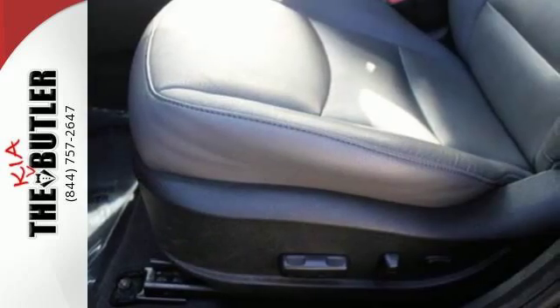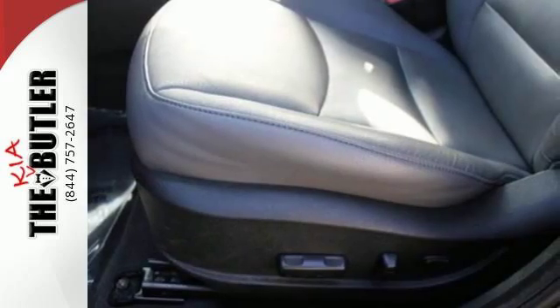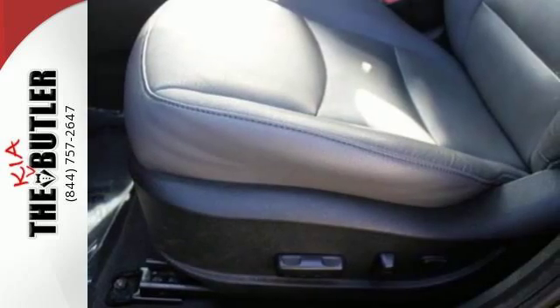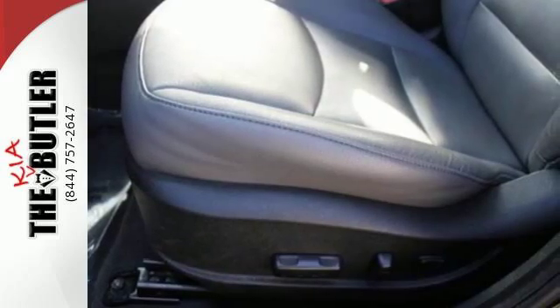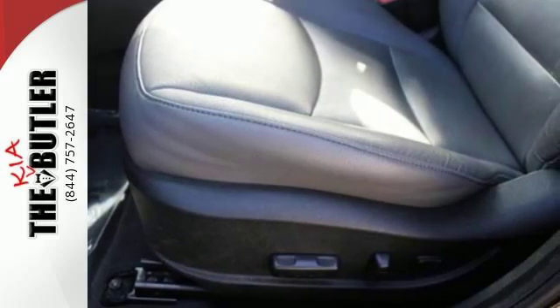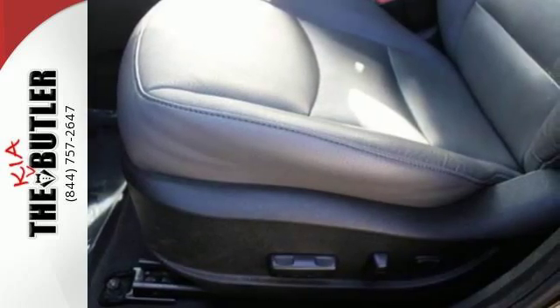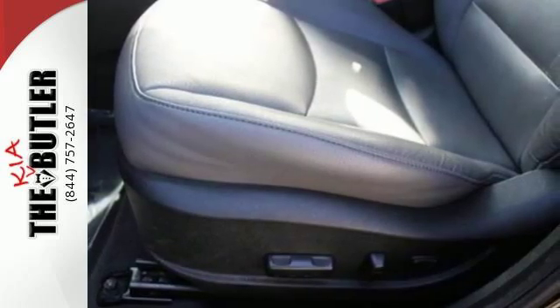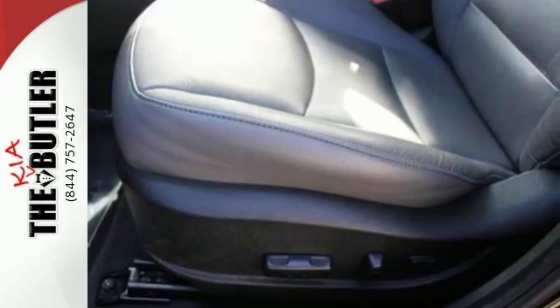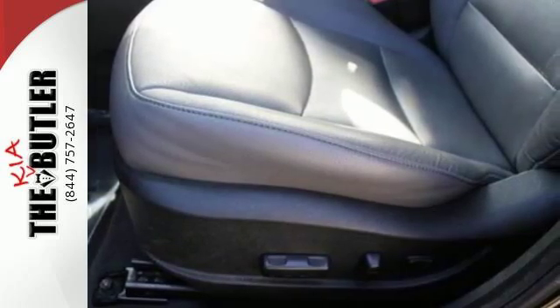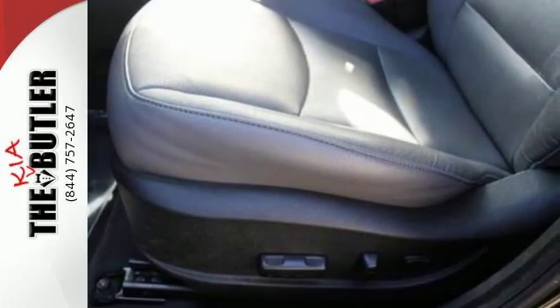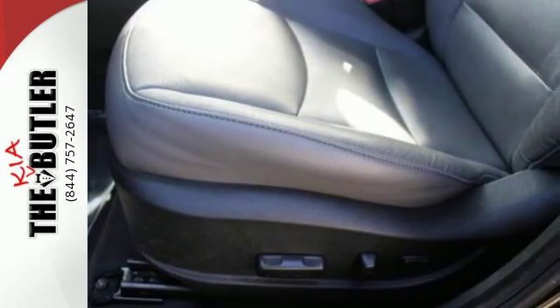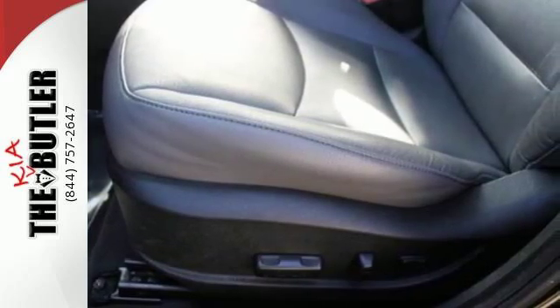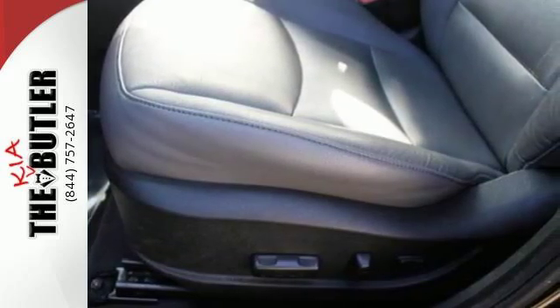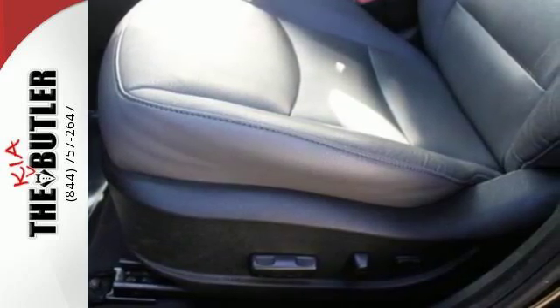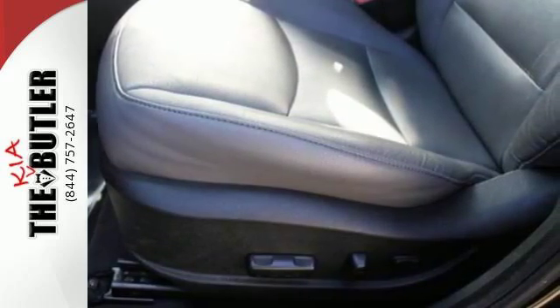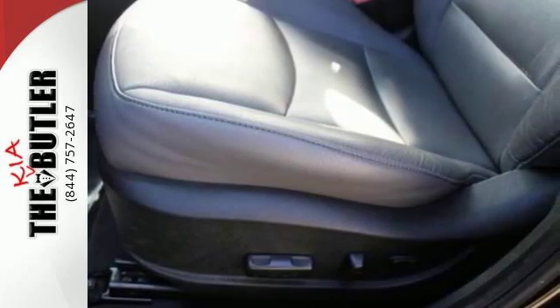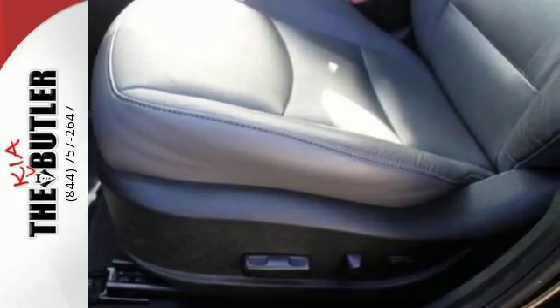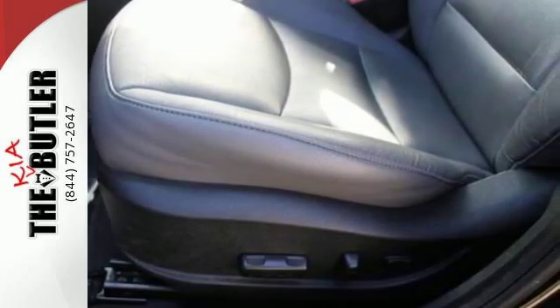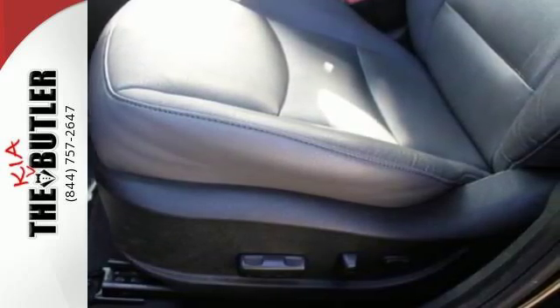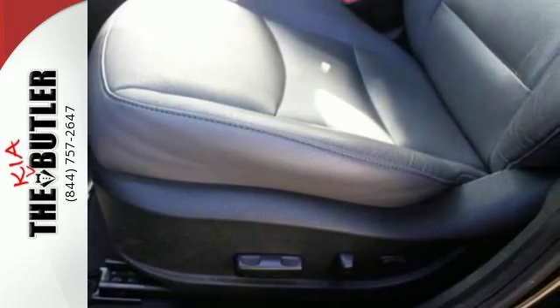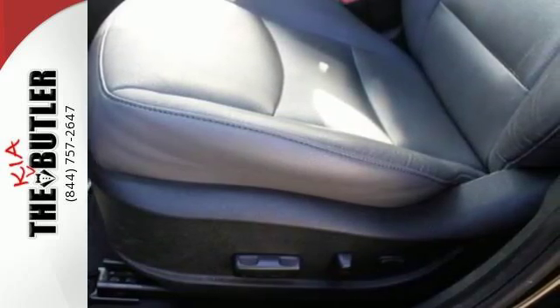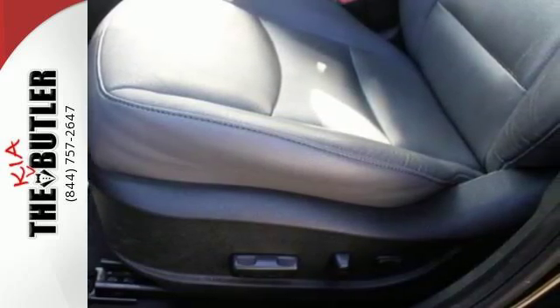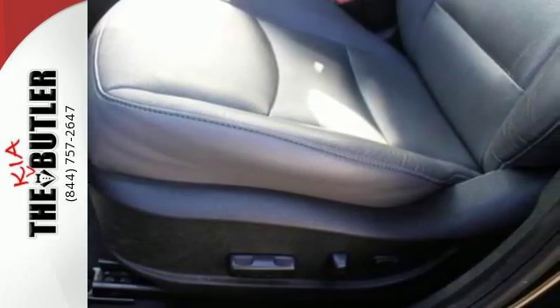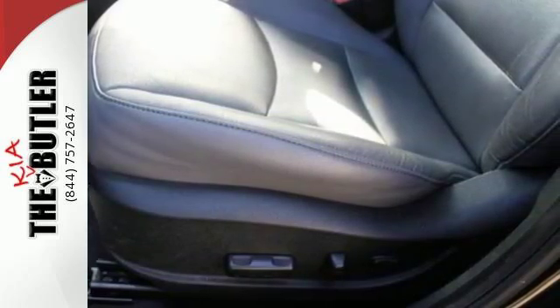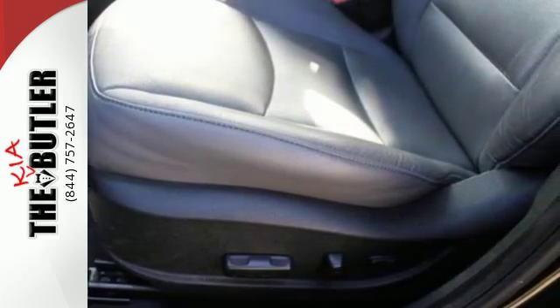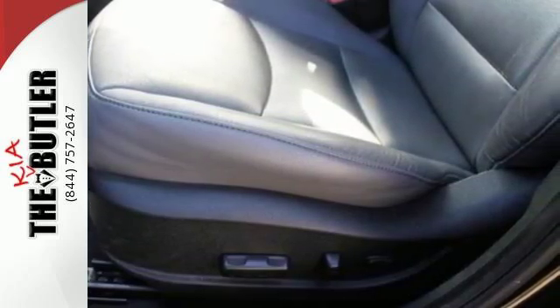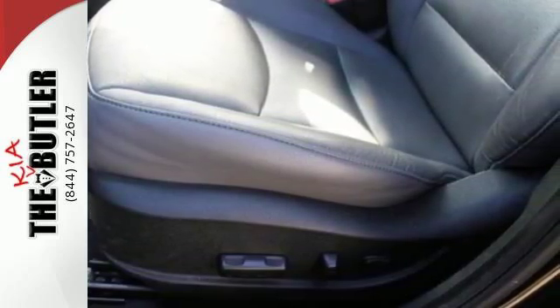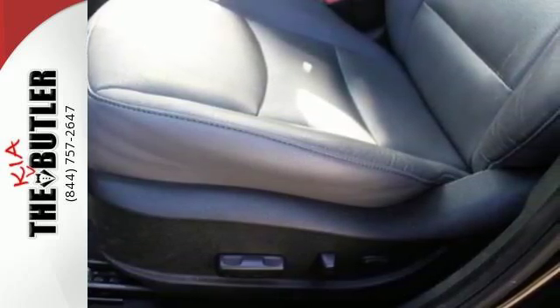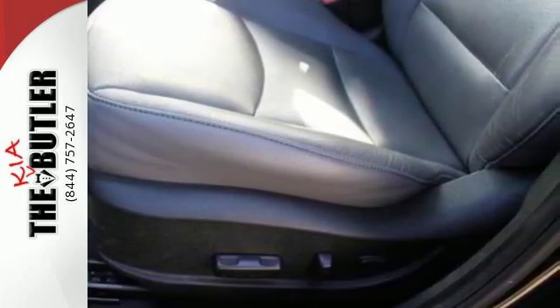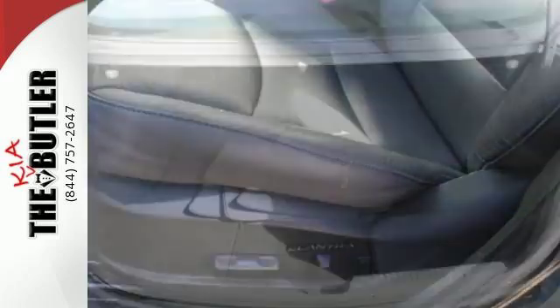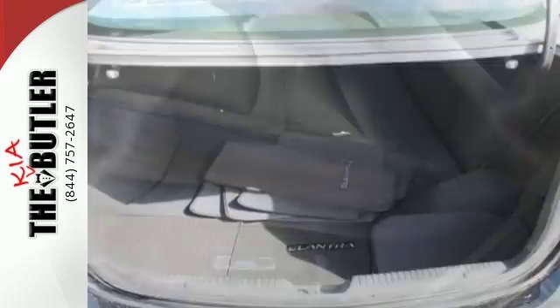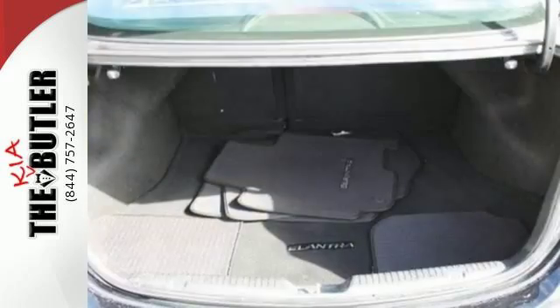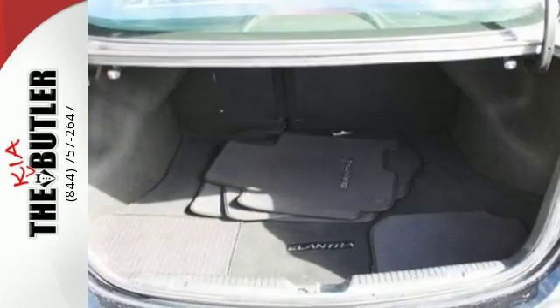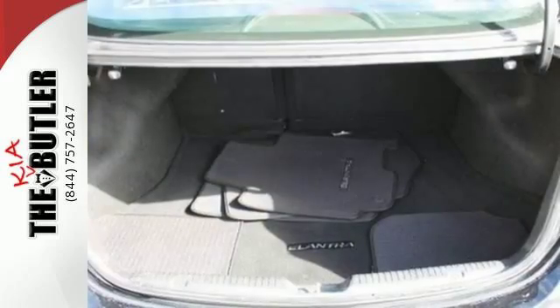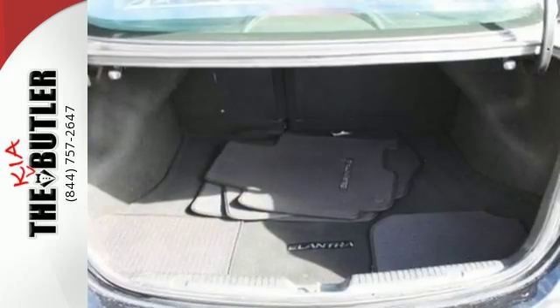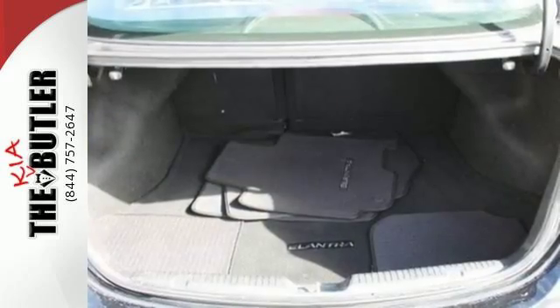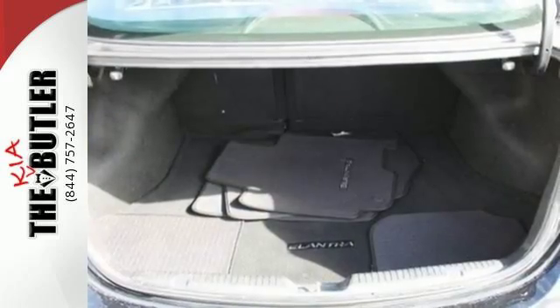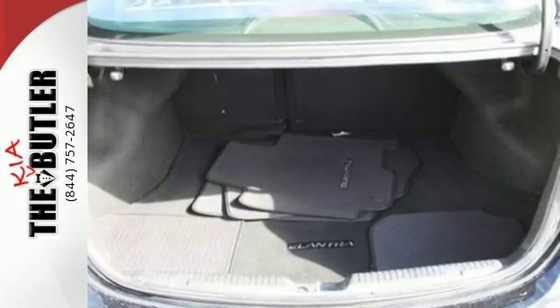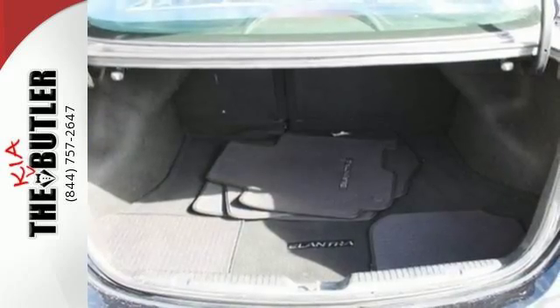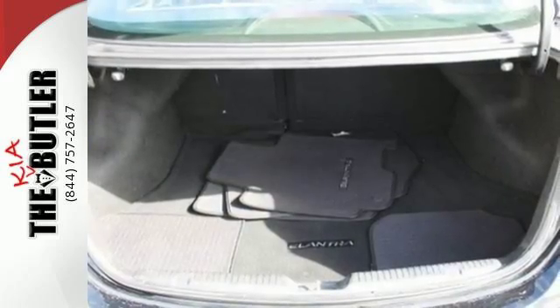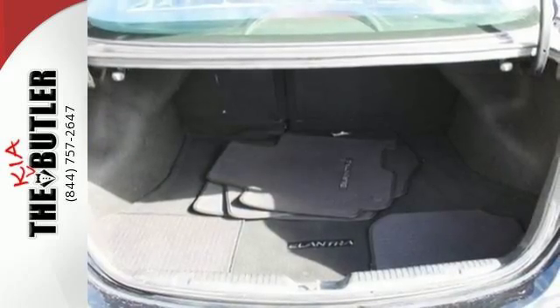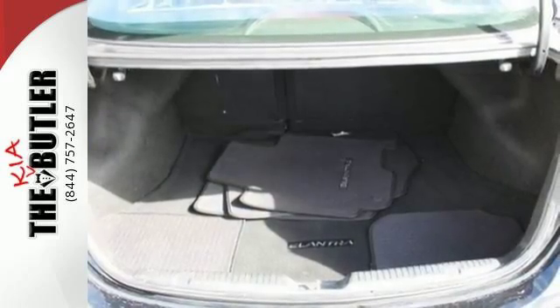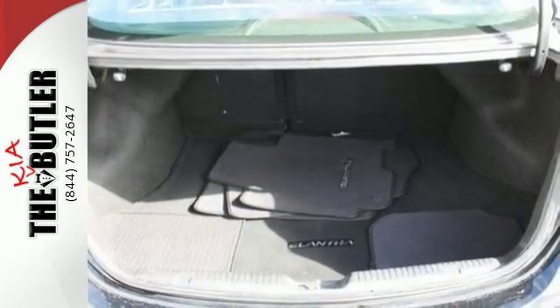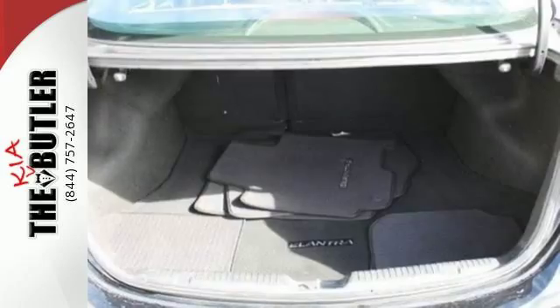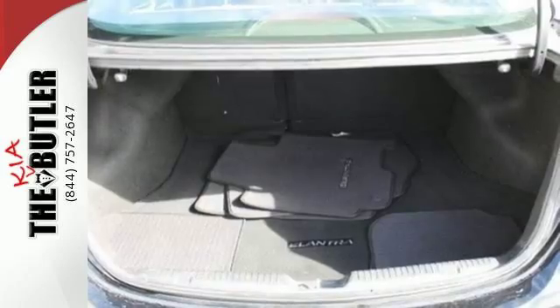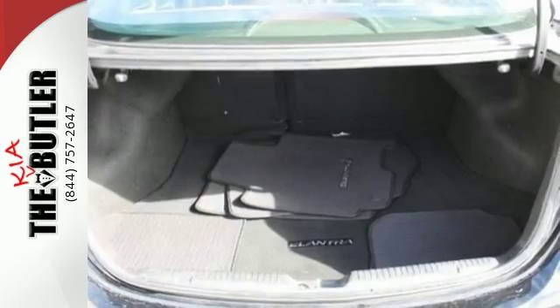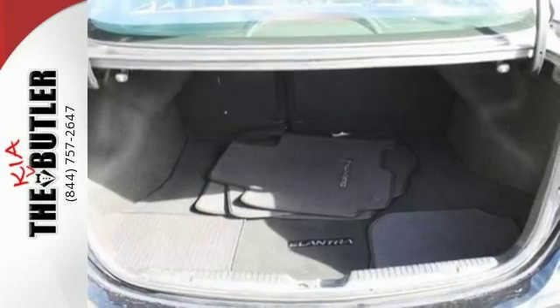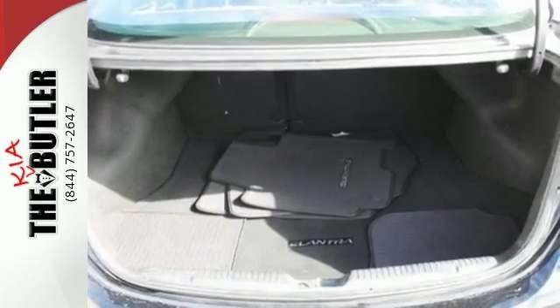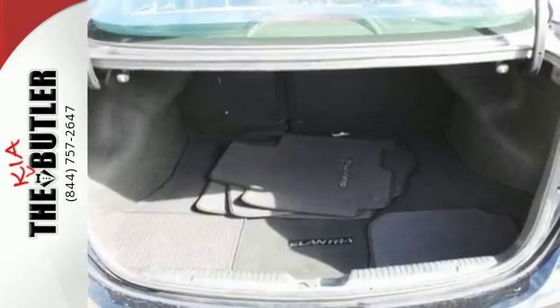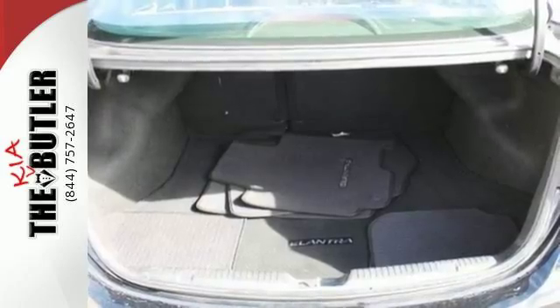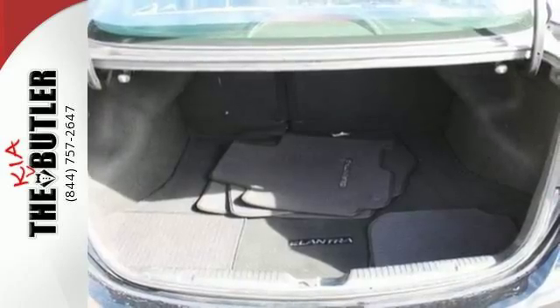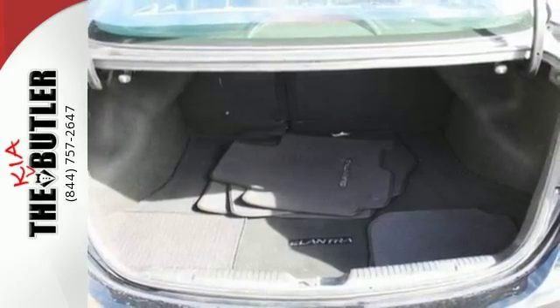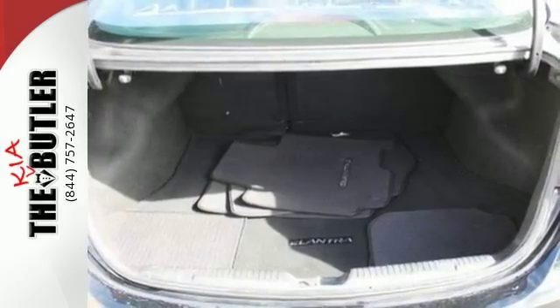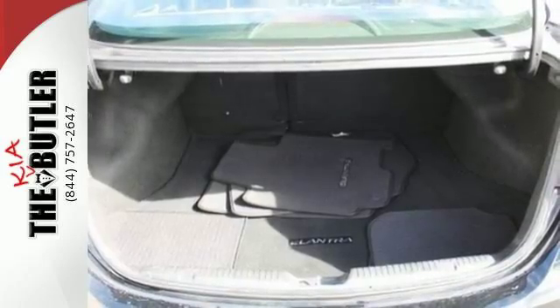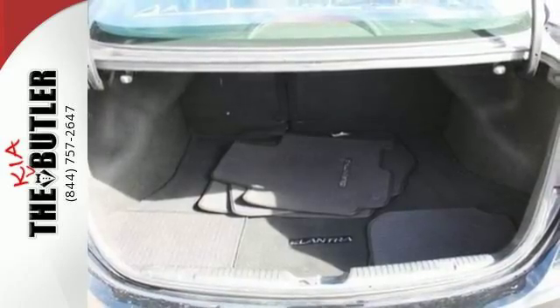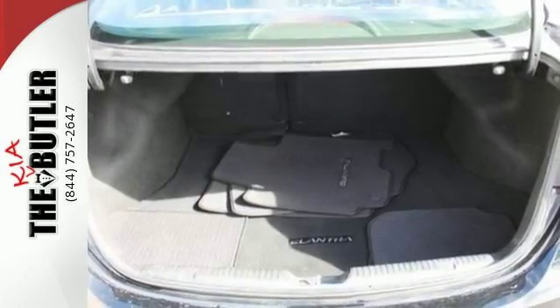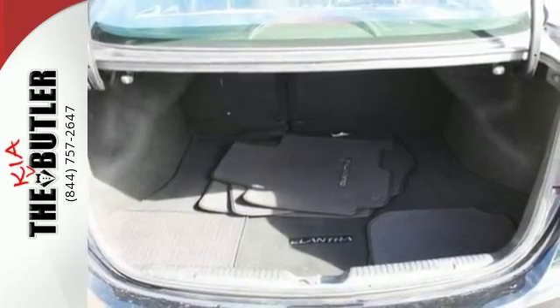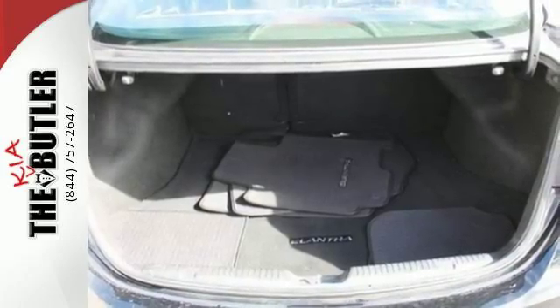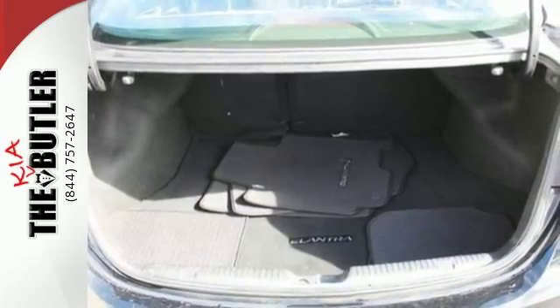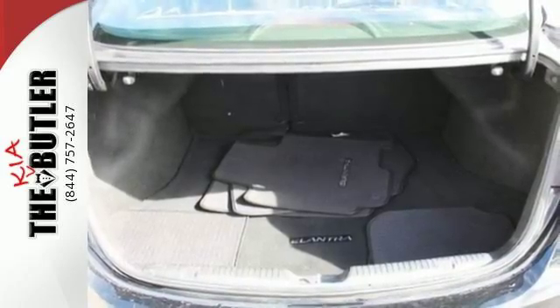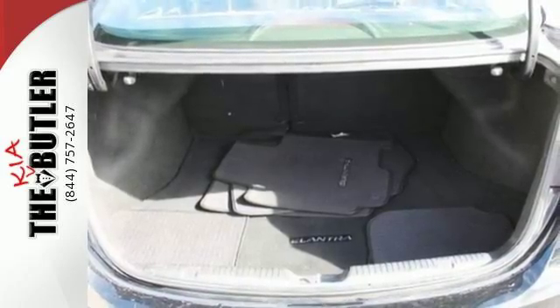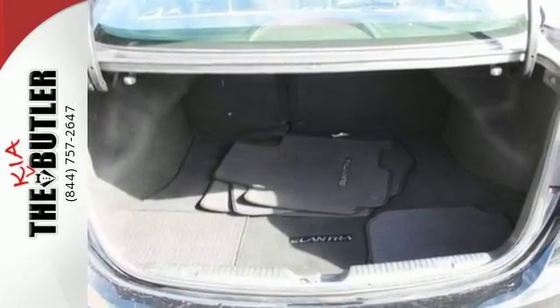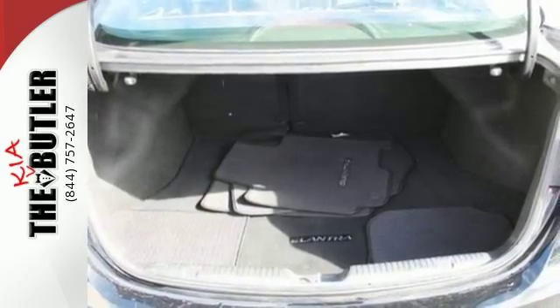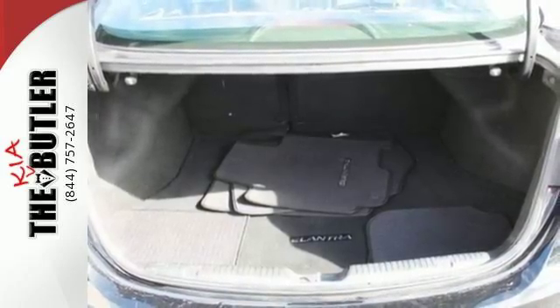And with safety features like multiple airbags, anti-lock brakes, and a security system, you'll know that this sedan has your back.